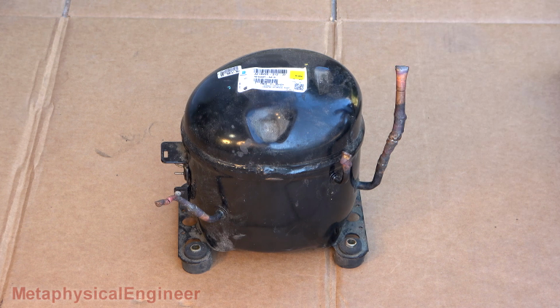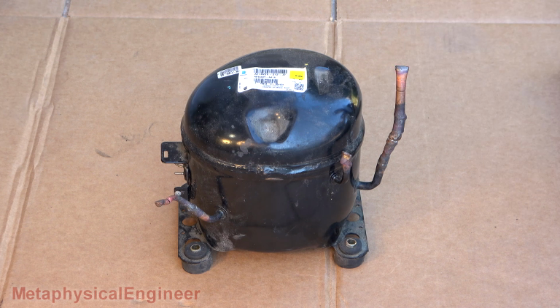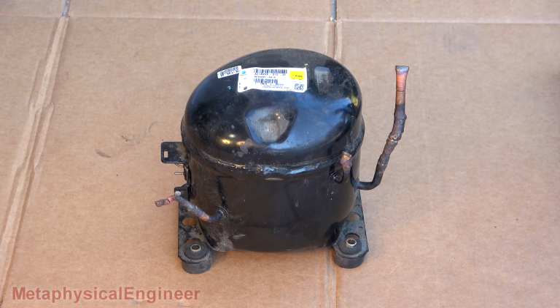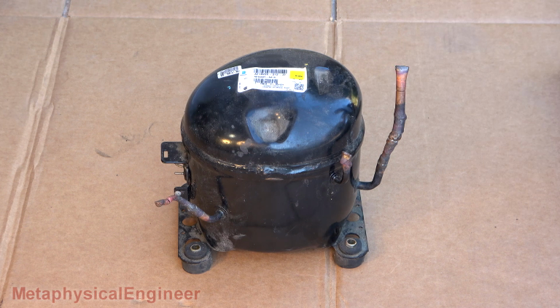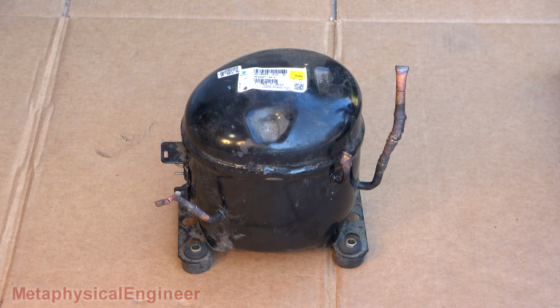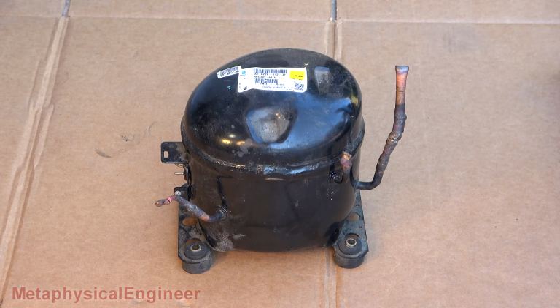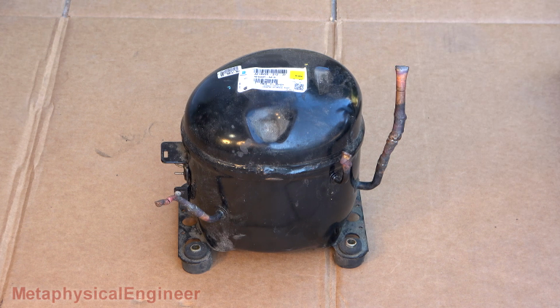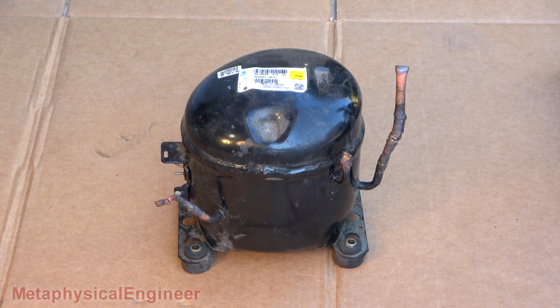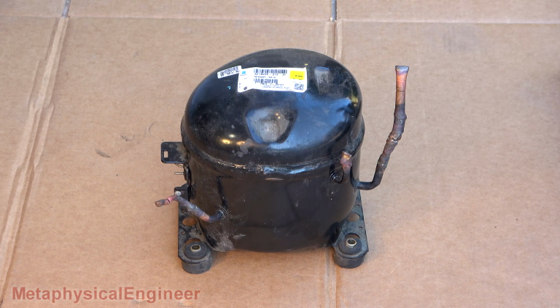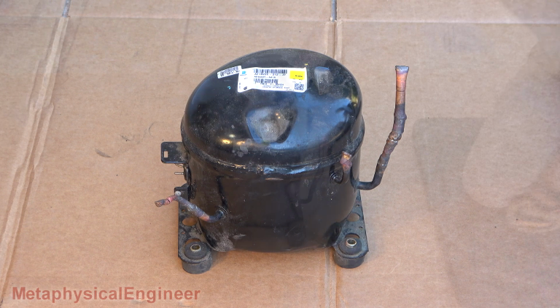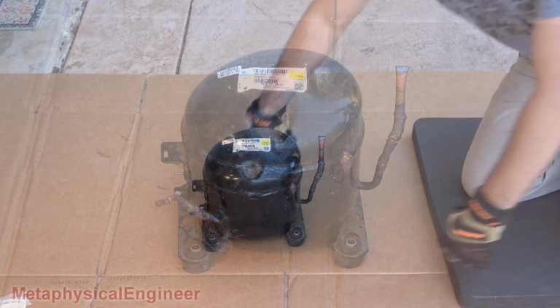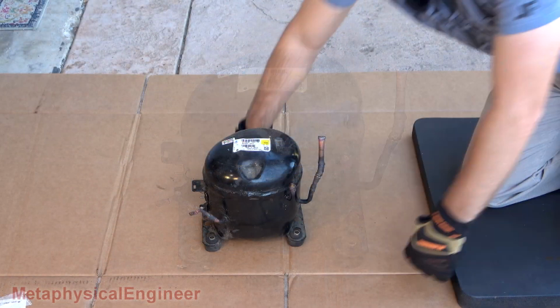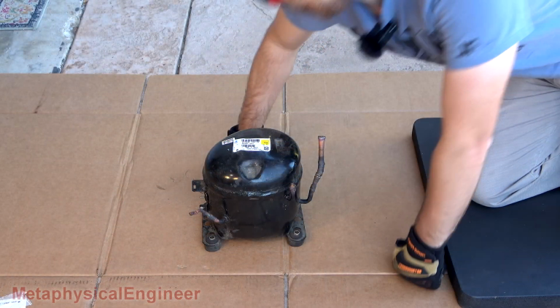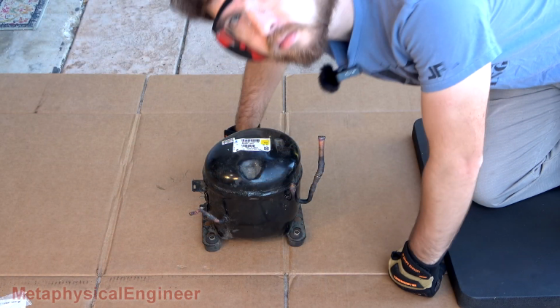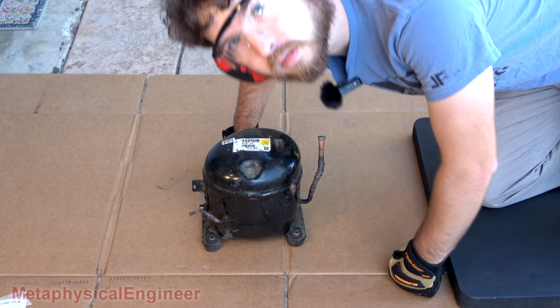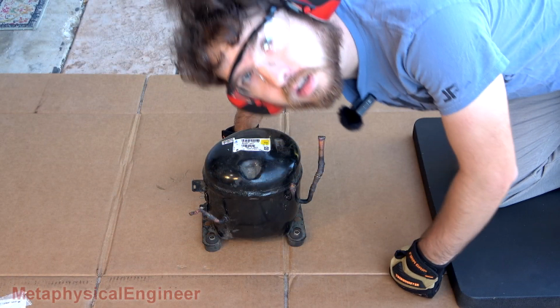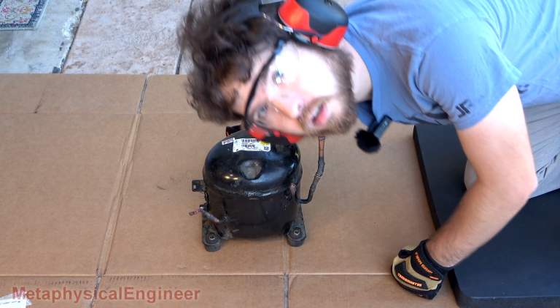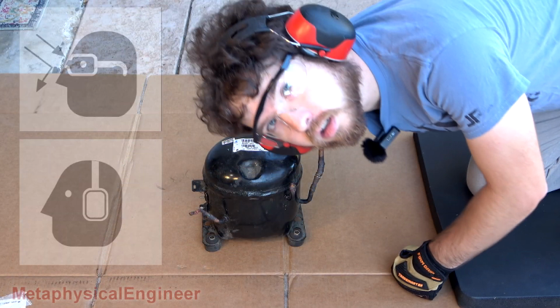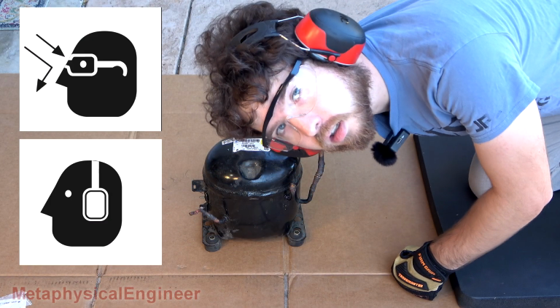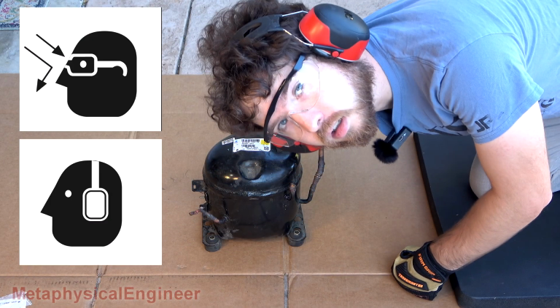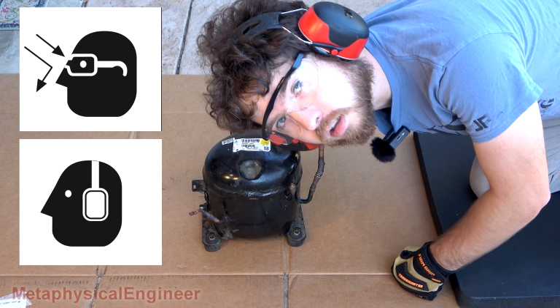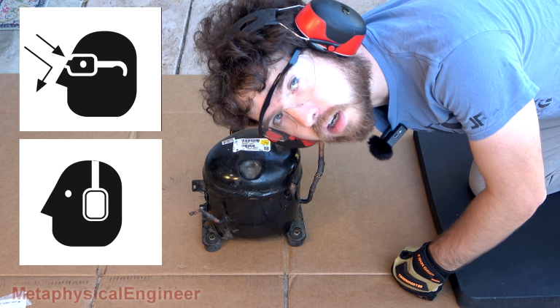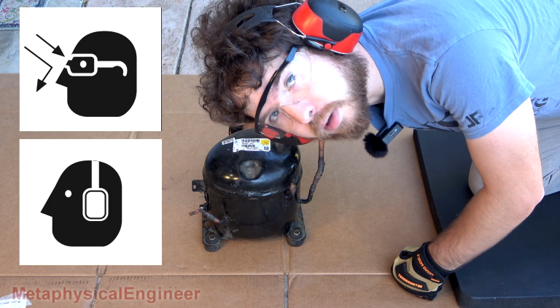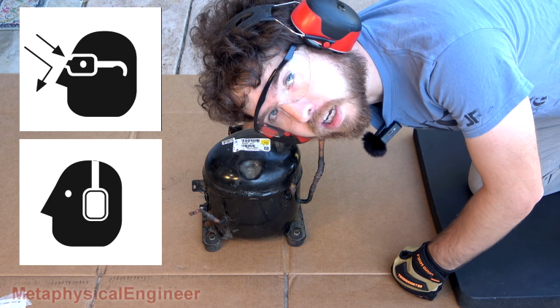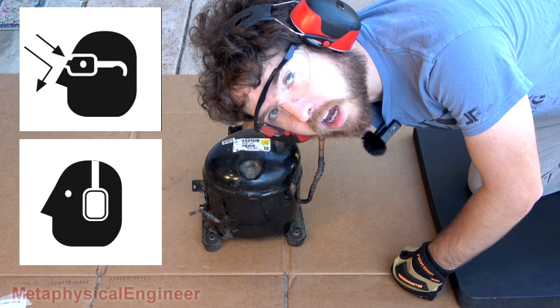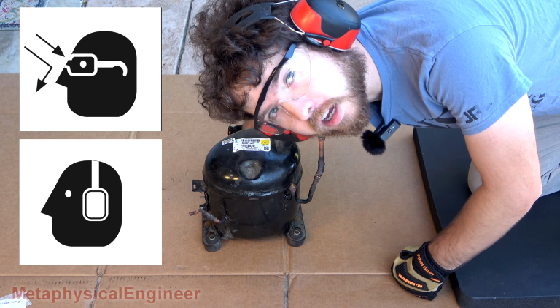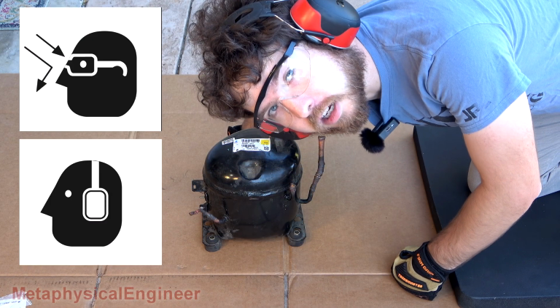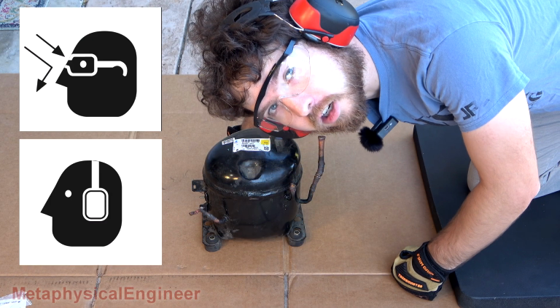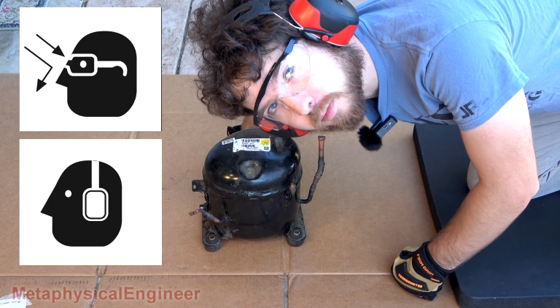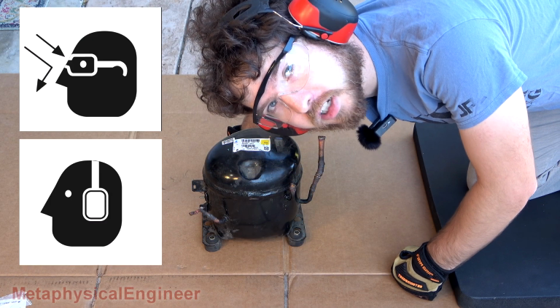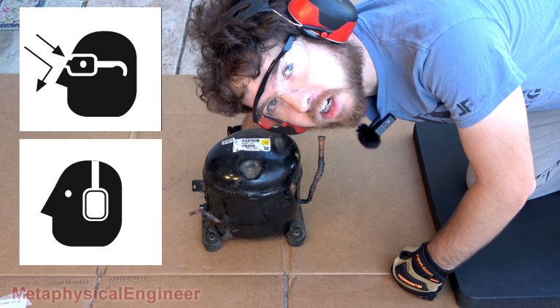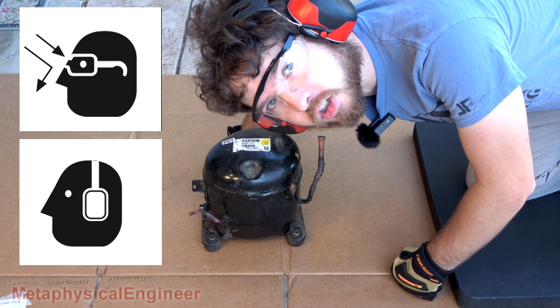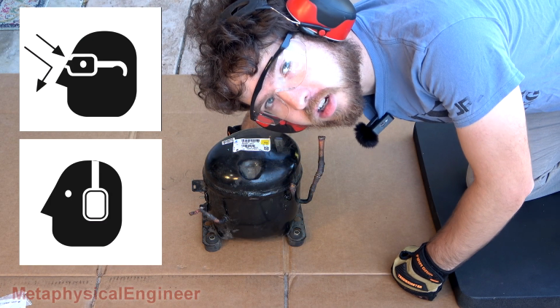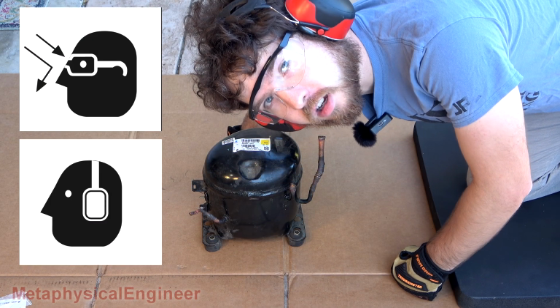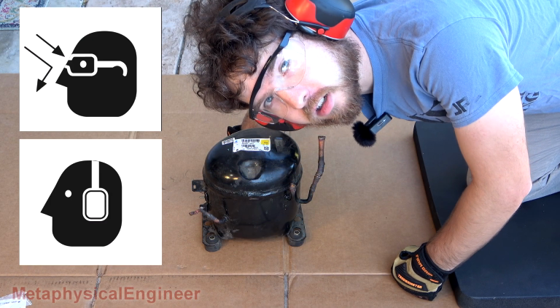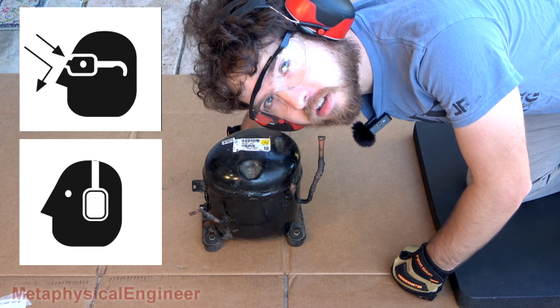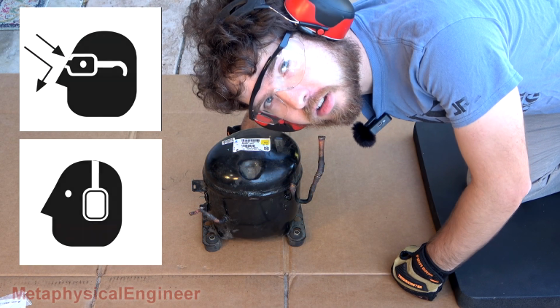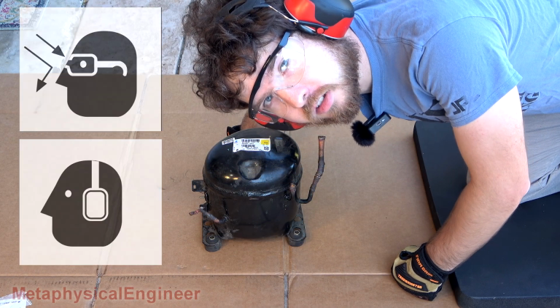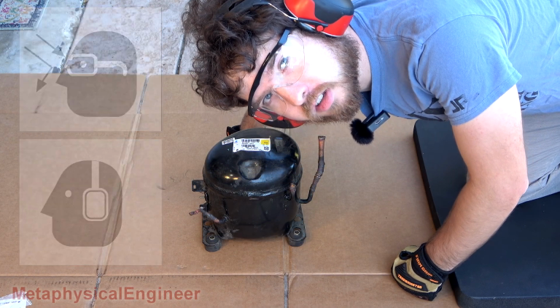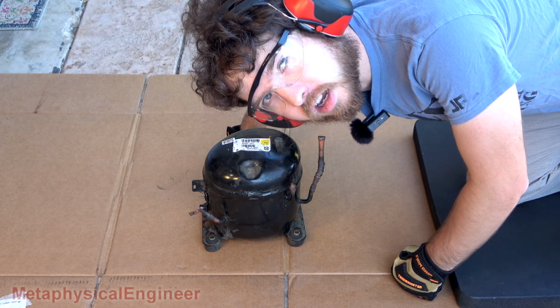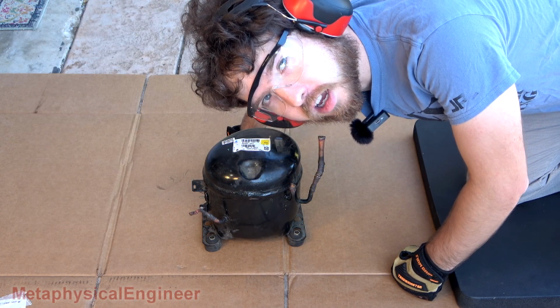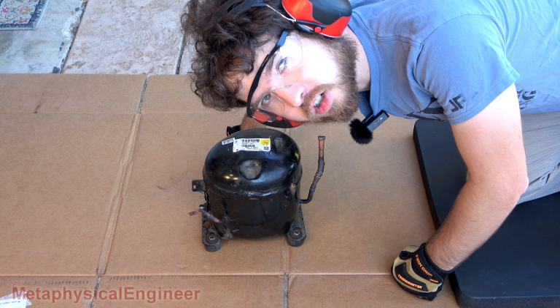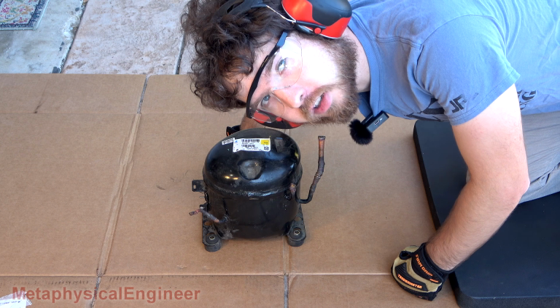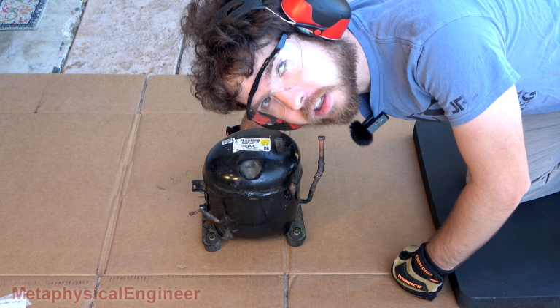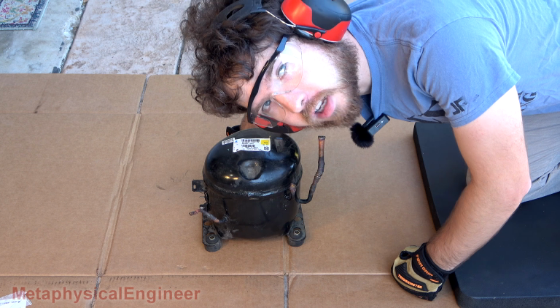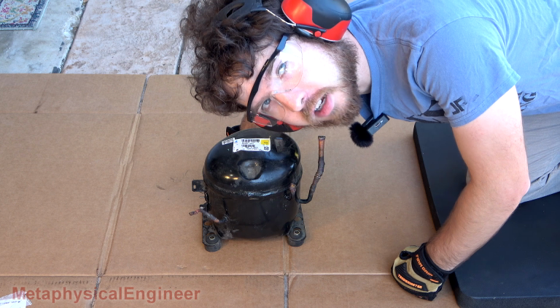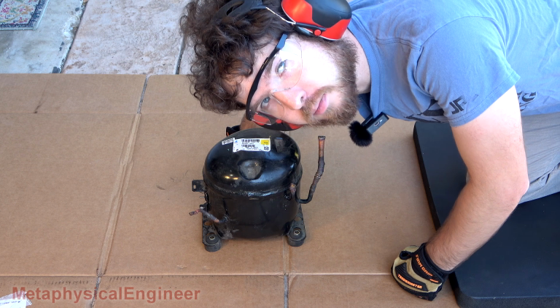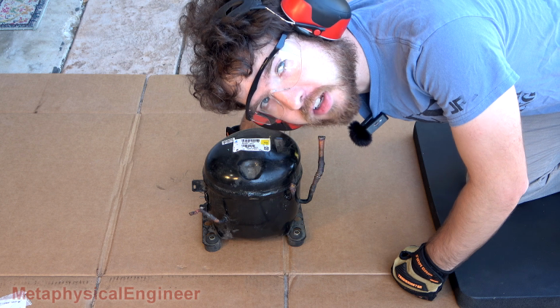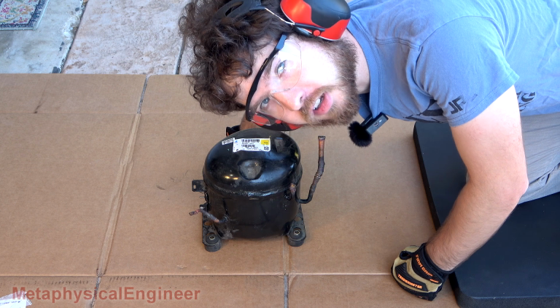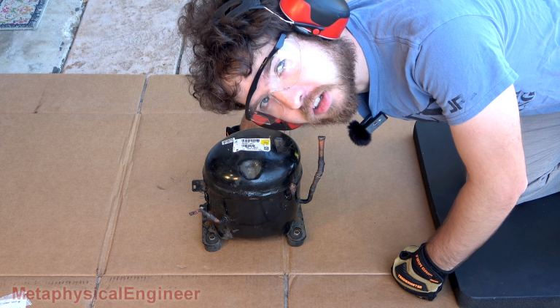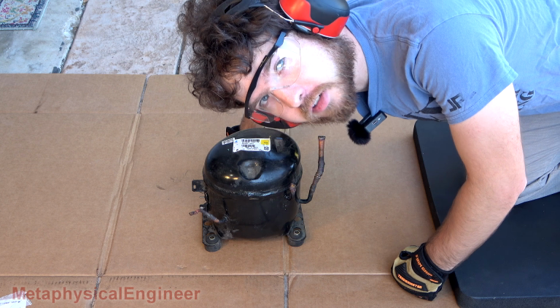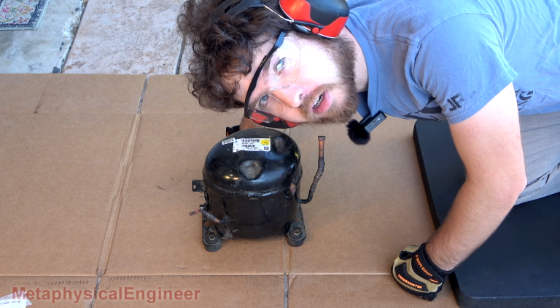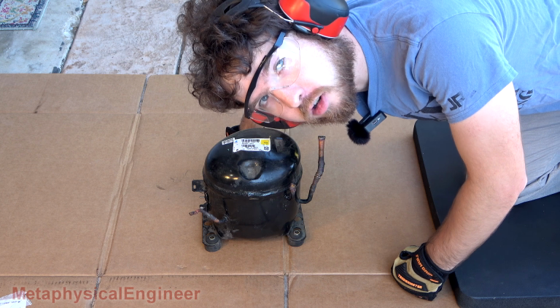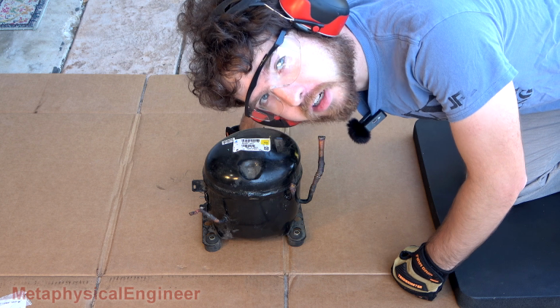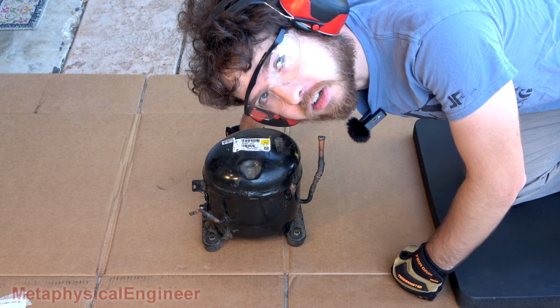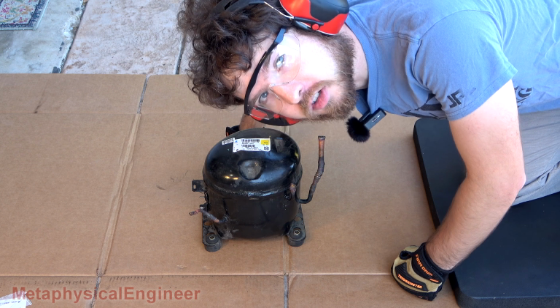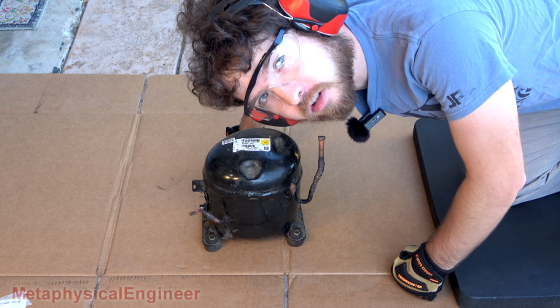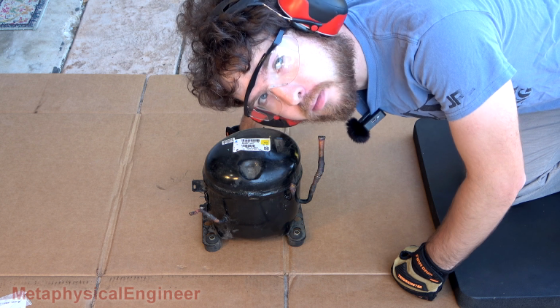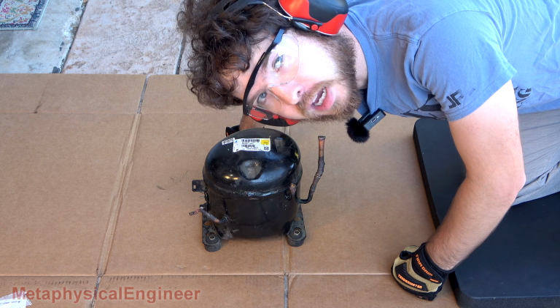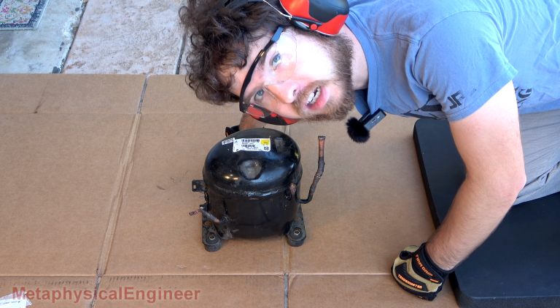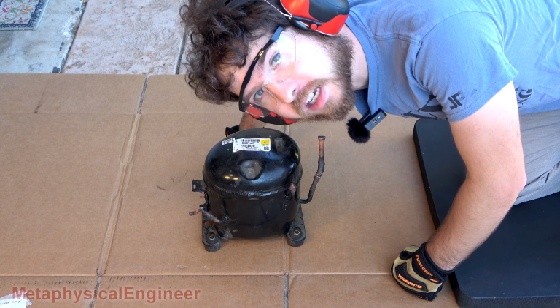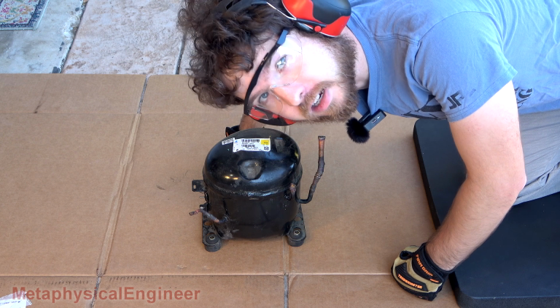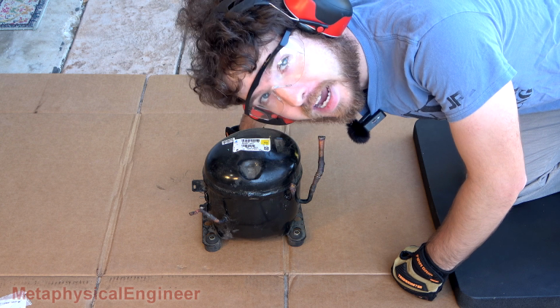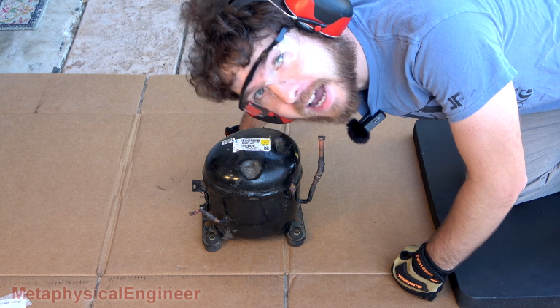That's opened up. Got my eye and ear protection on, because I actually like my sensory organs to remain intact.